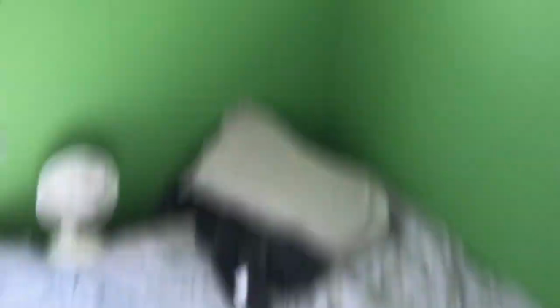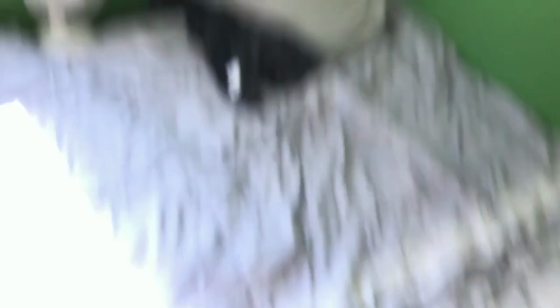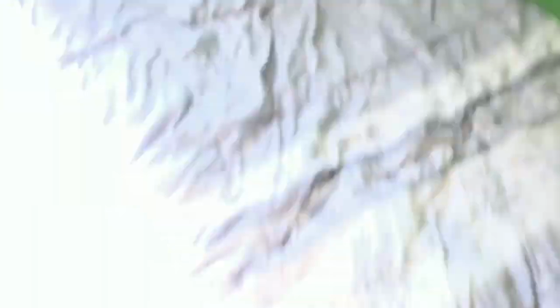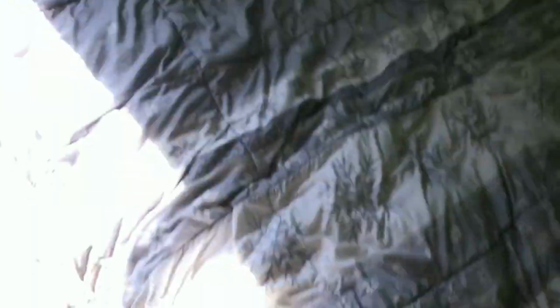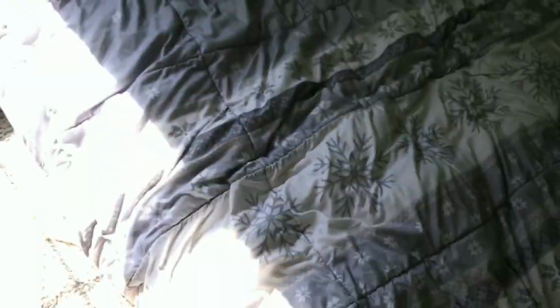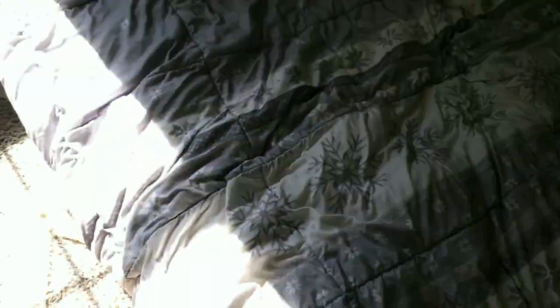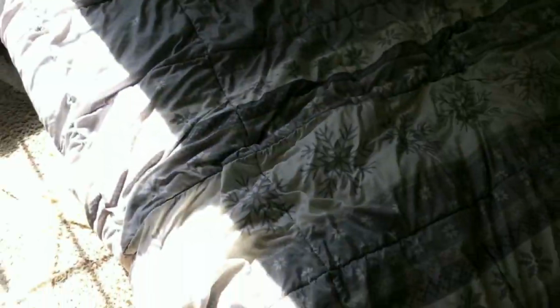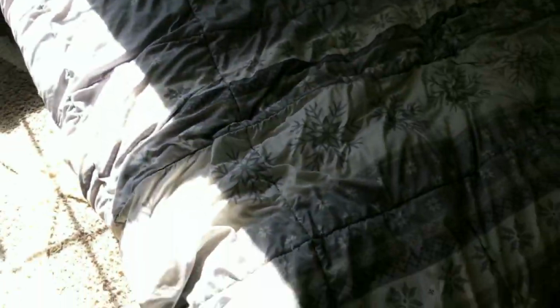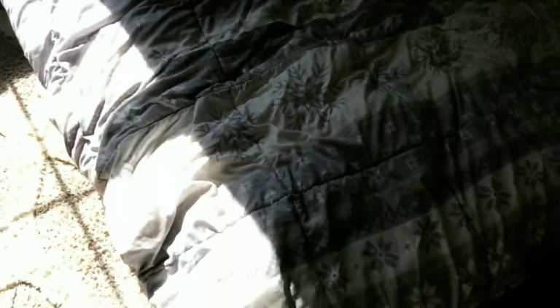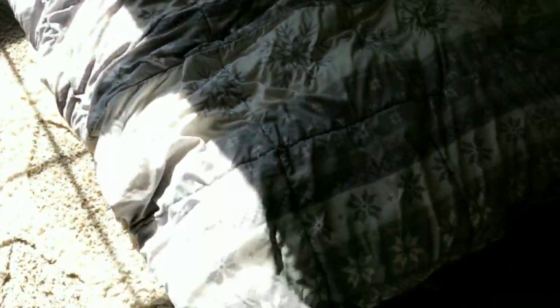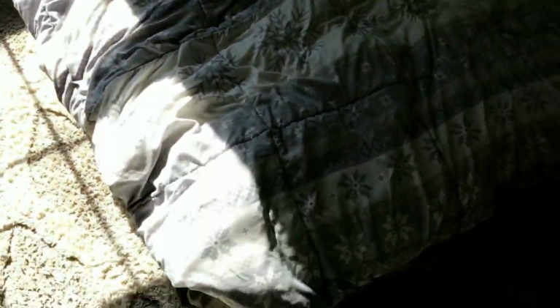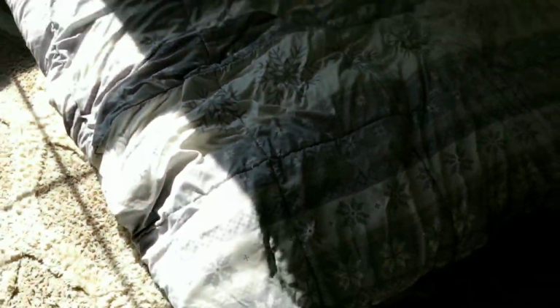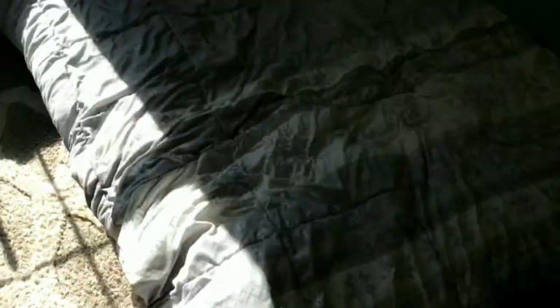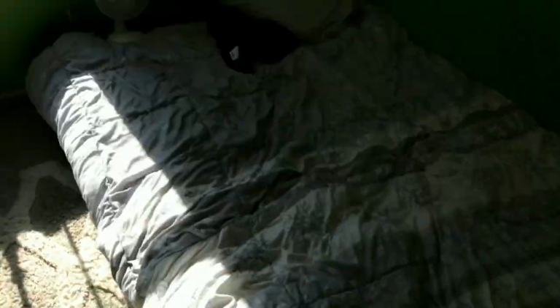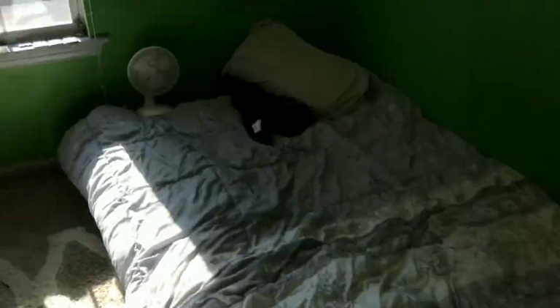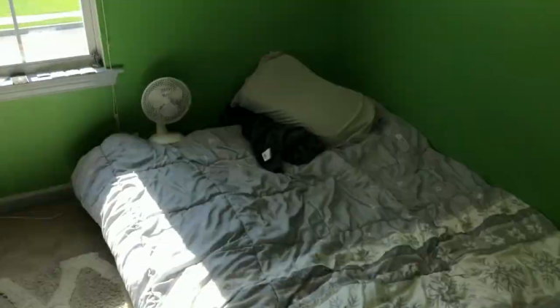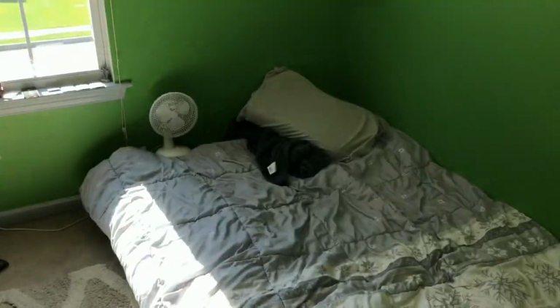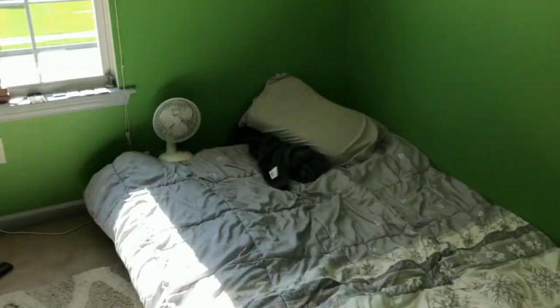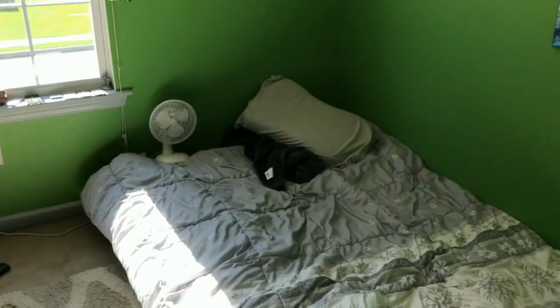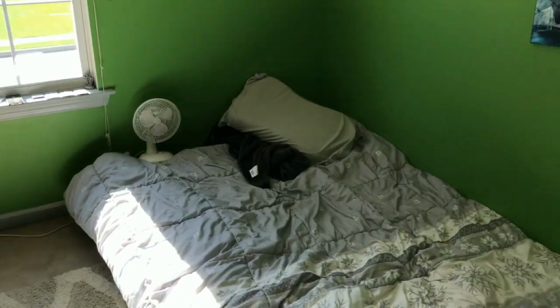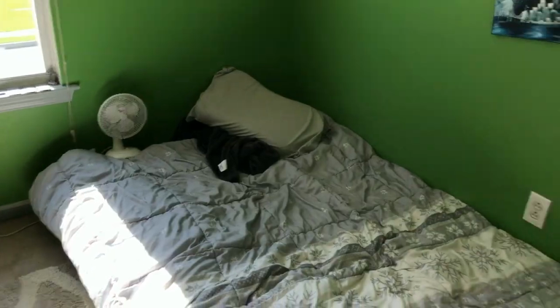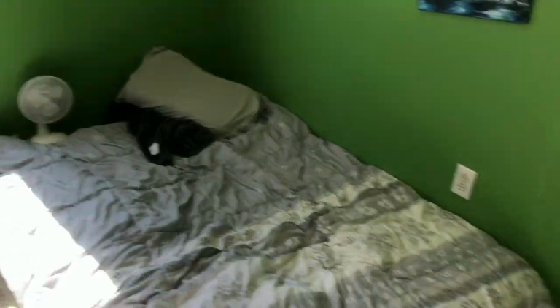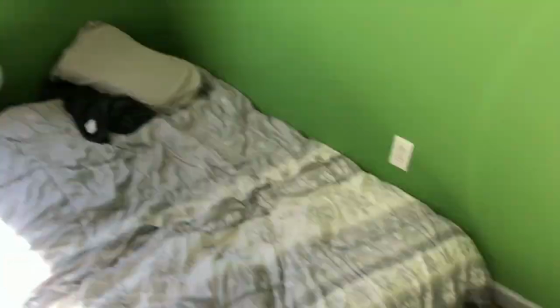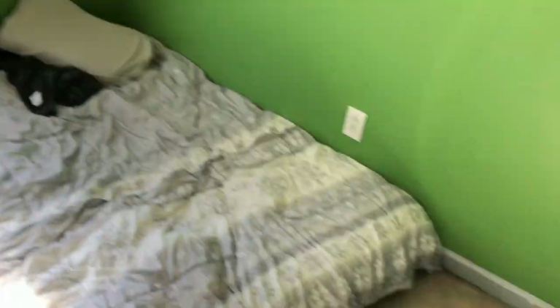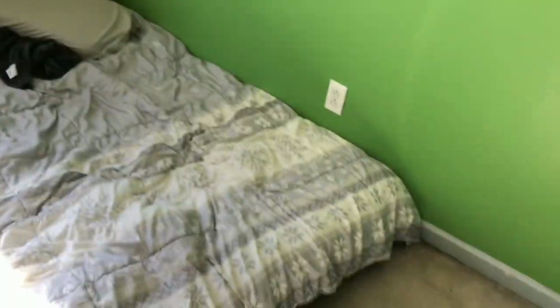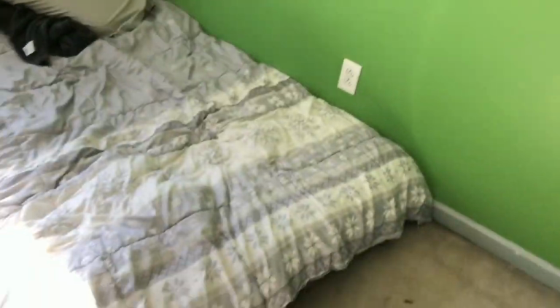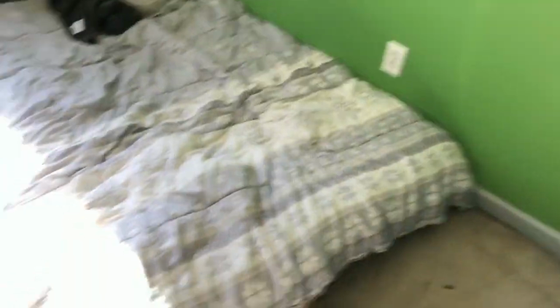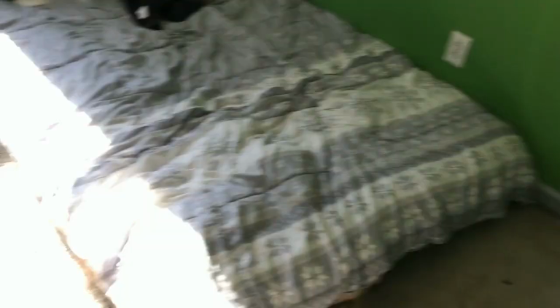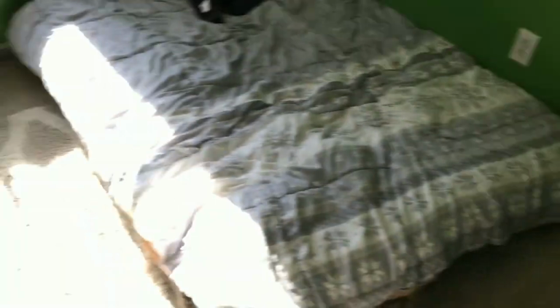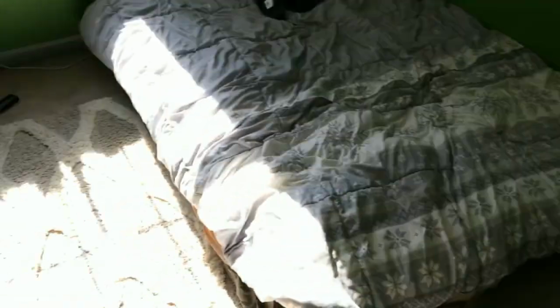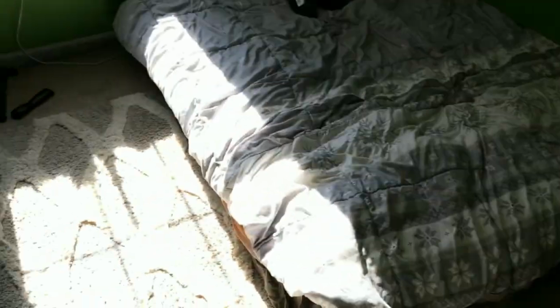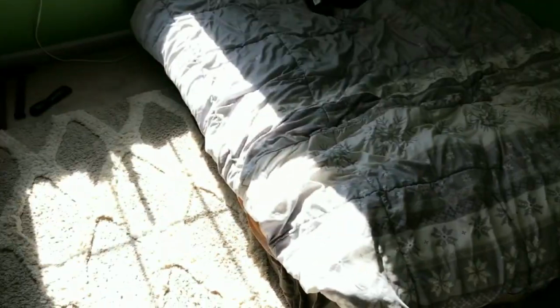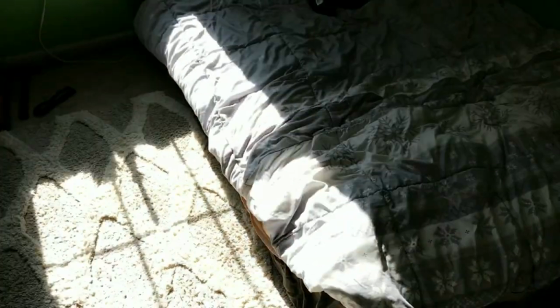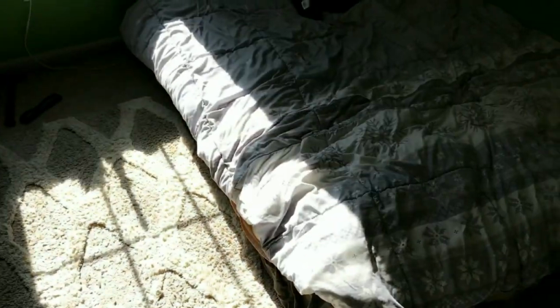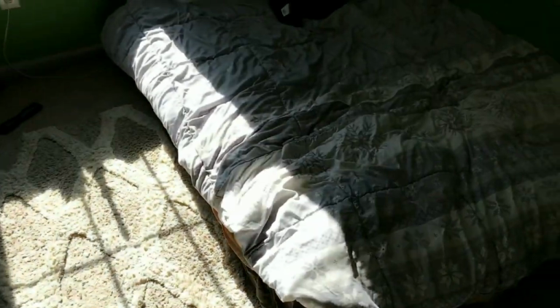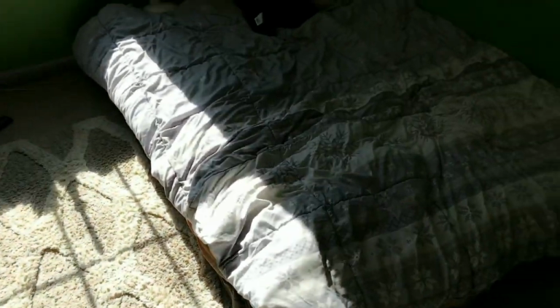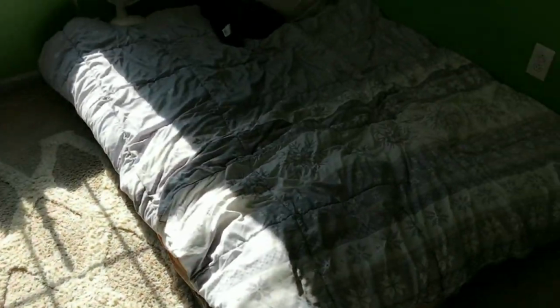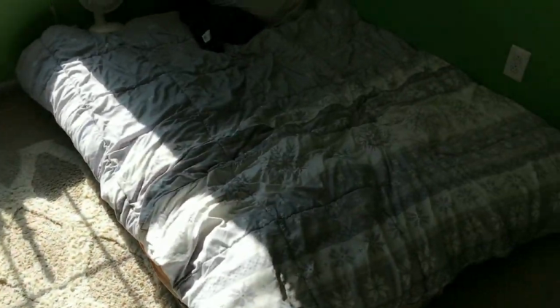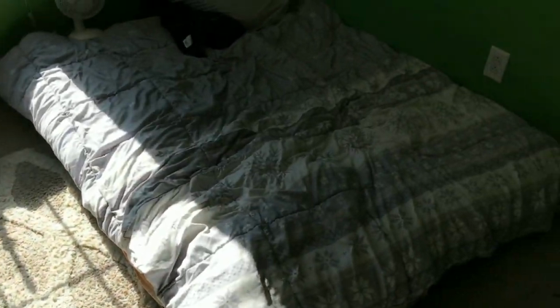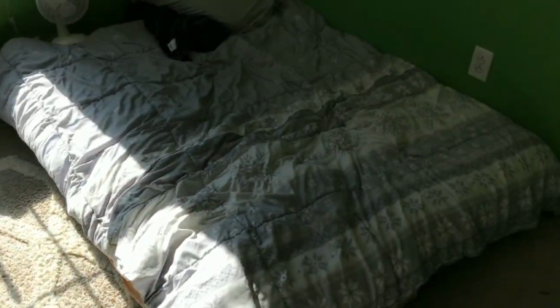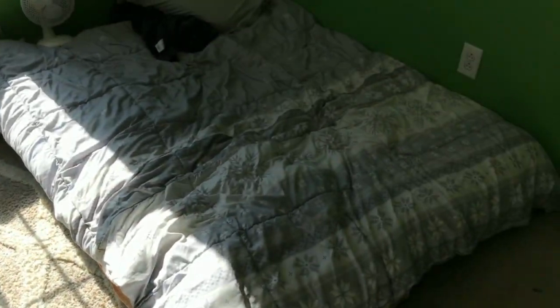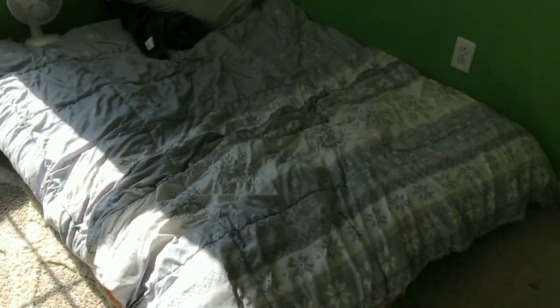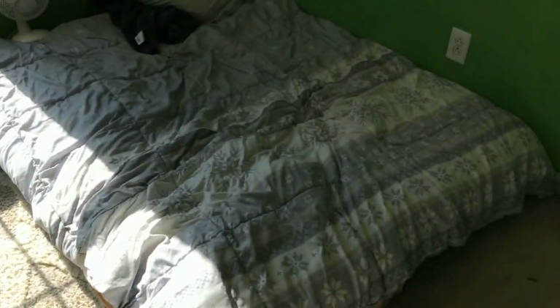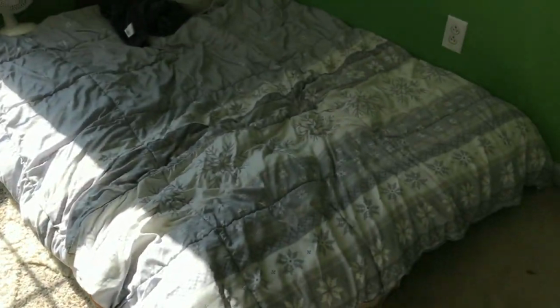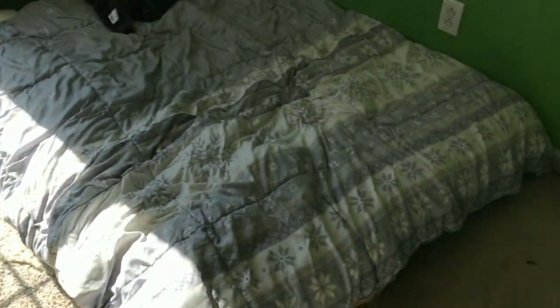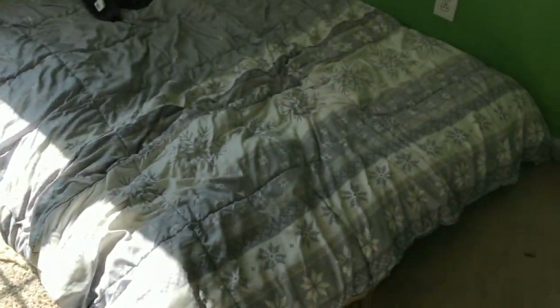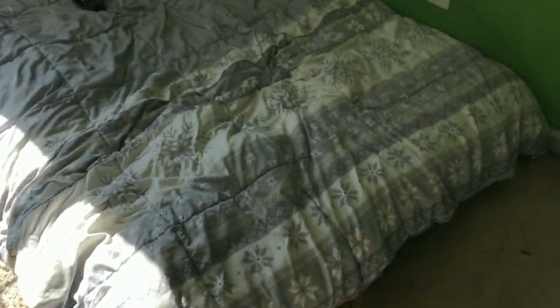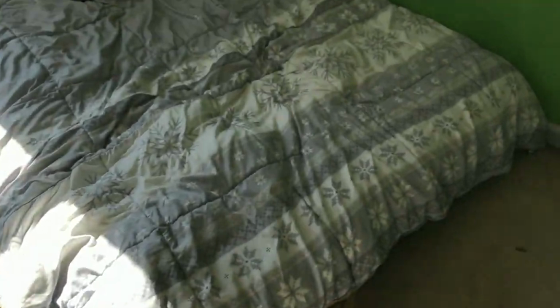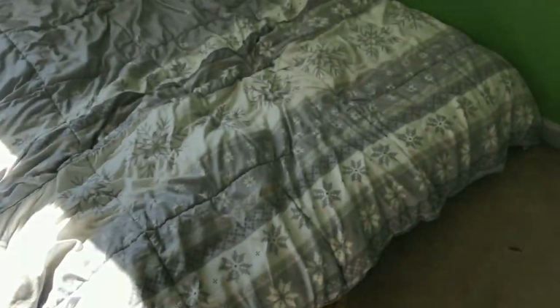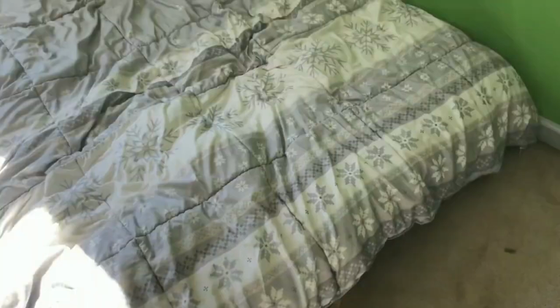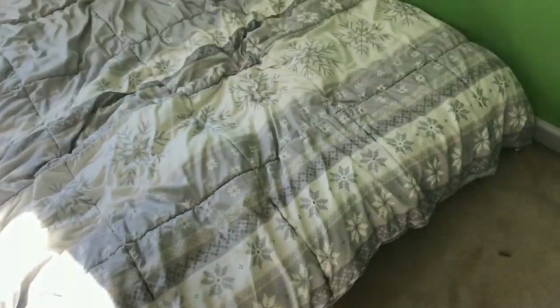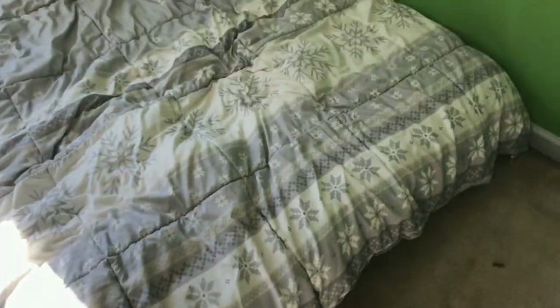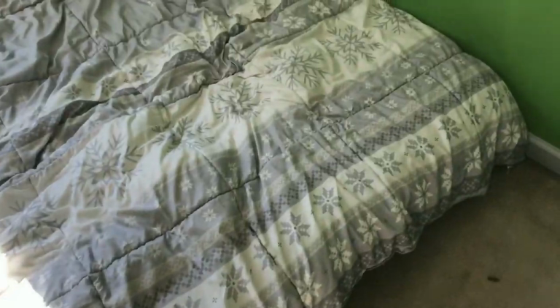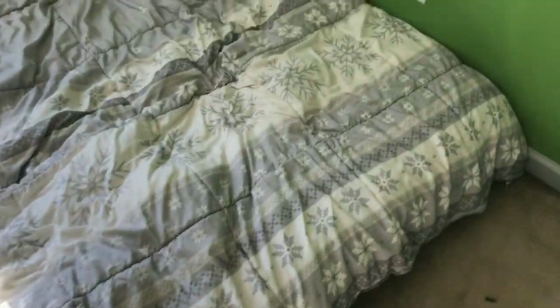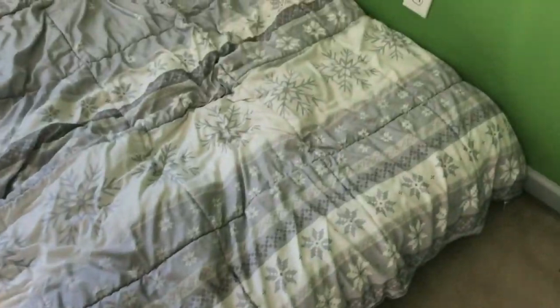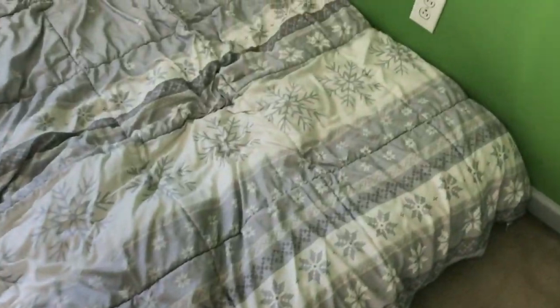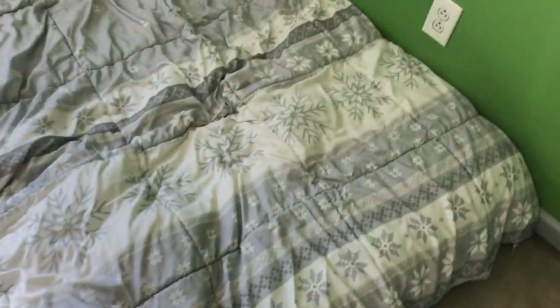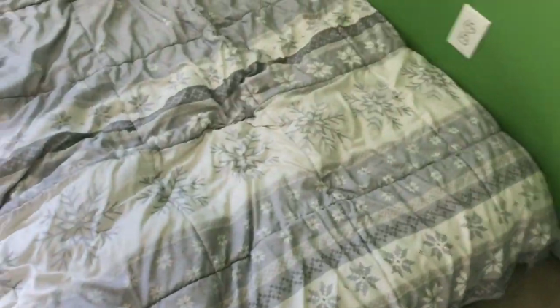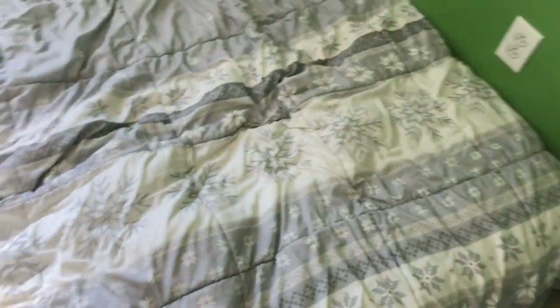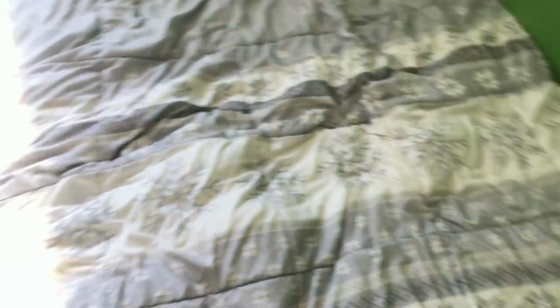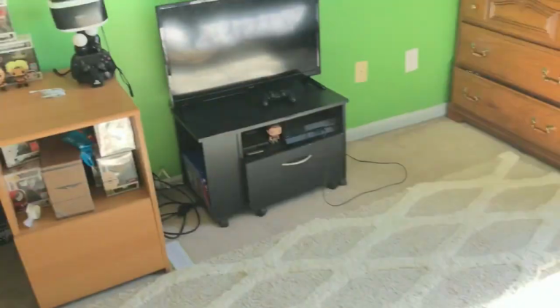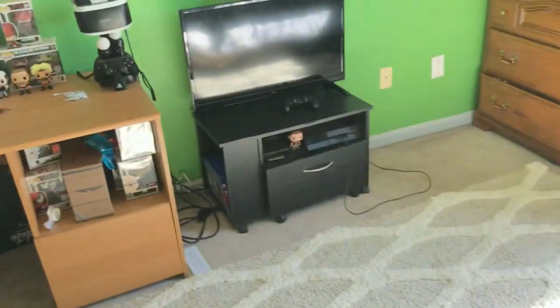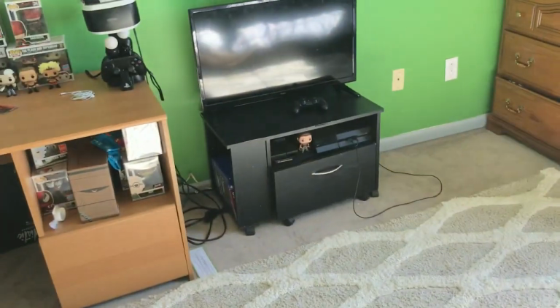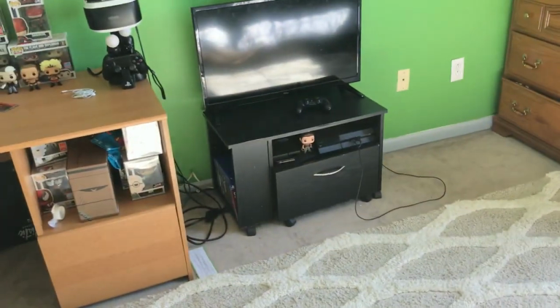And here's my bed. Unfortunately it's very messy, but that's as good as it's gonna get.